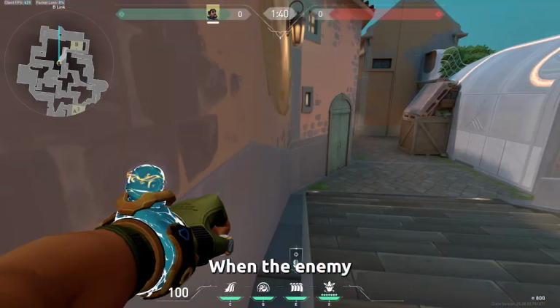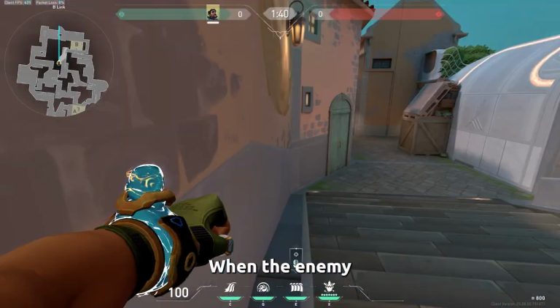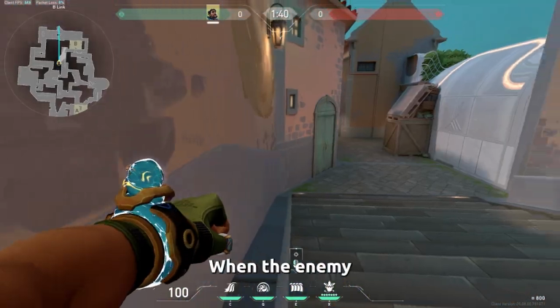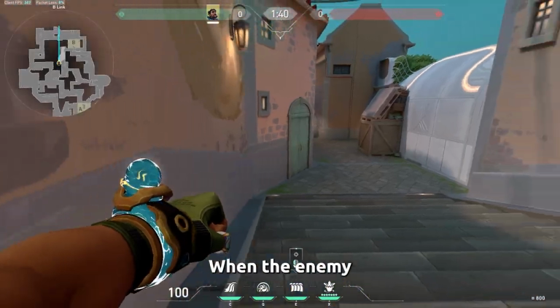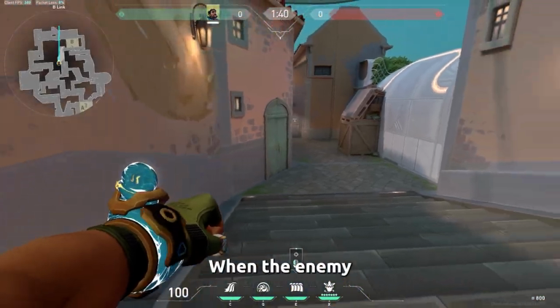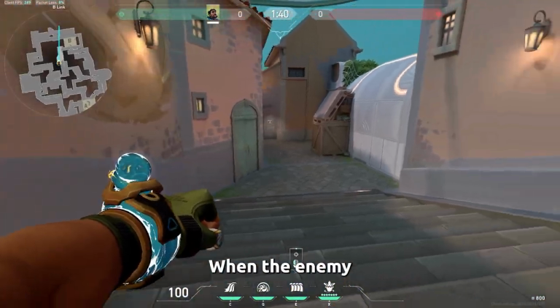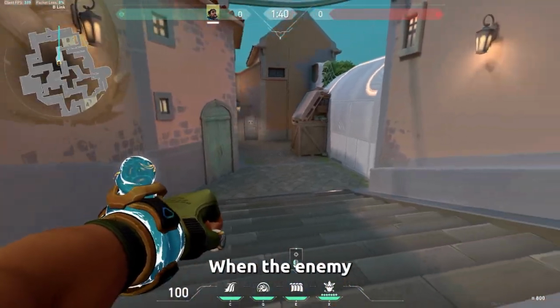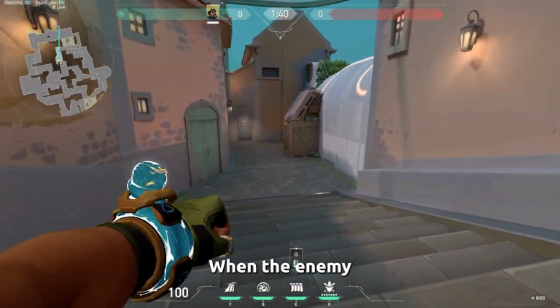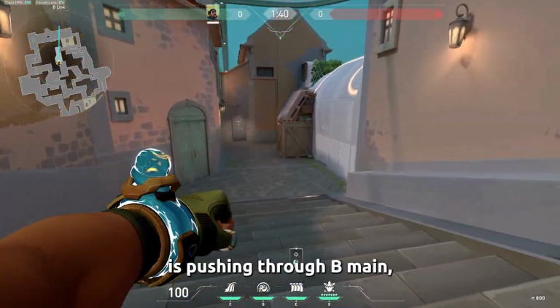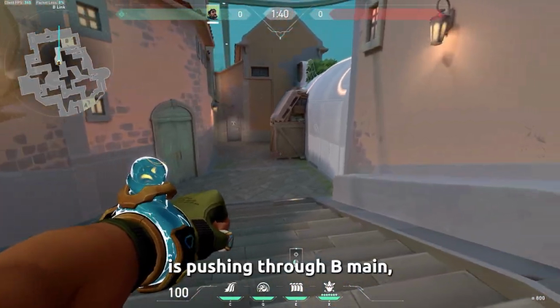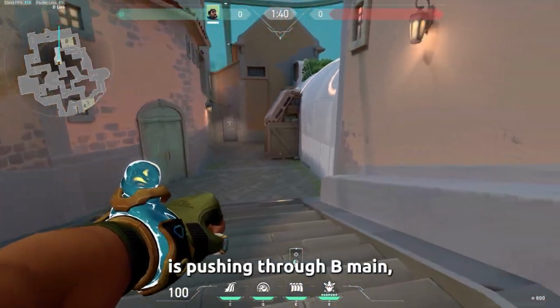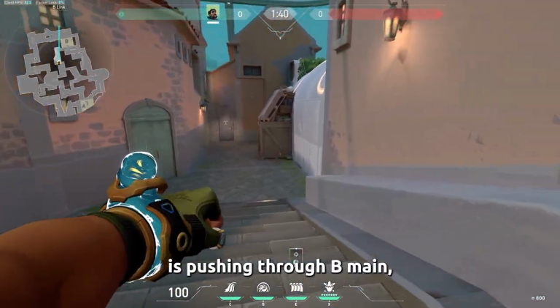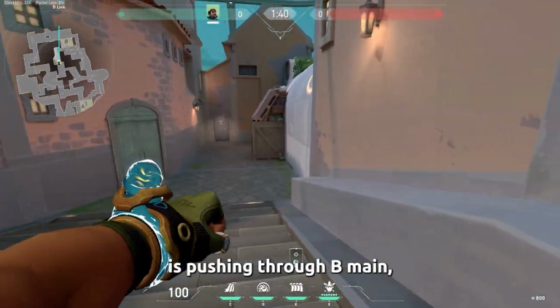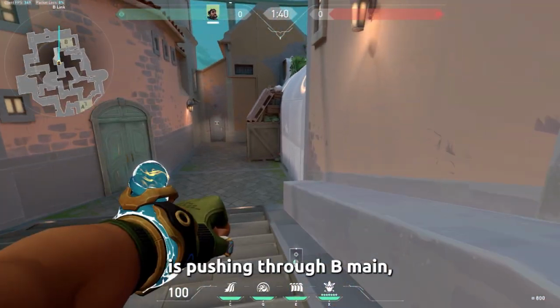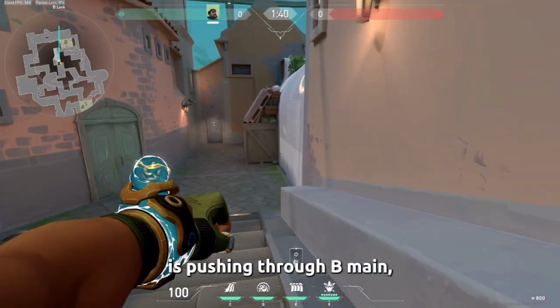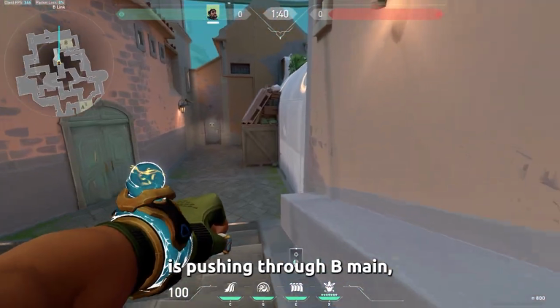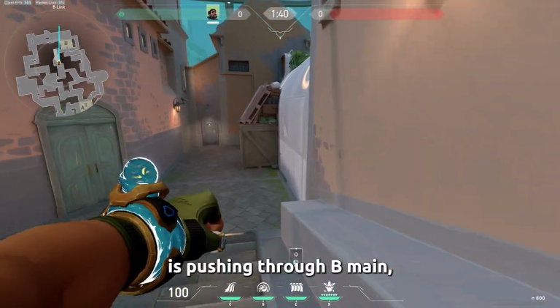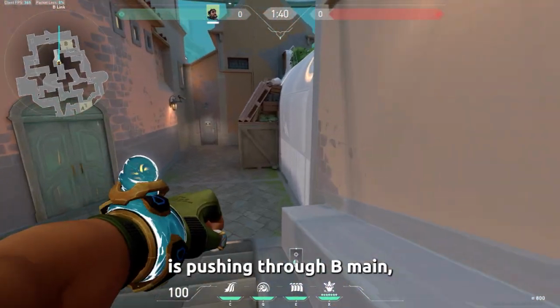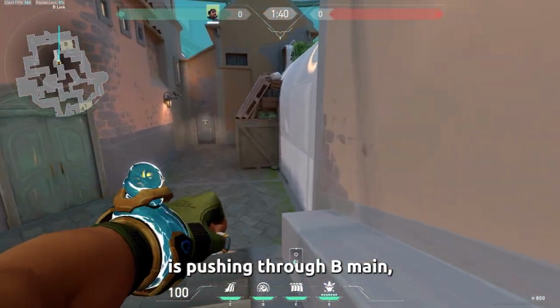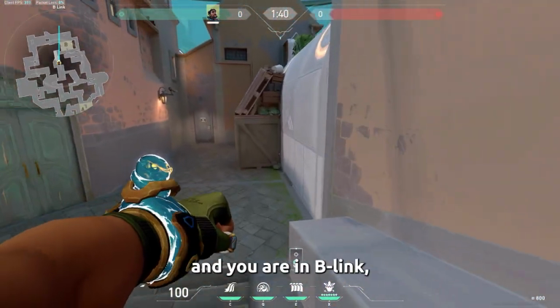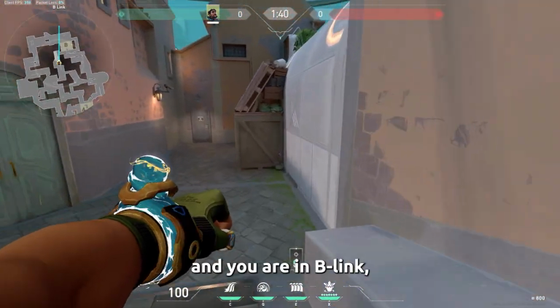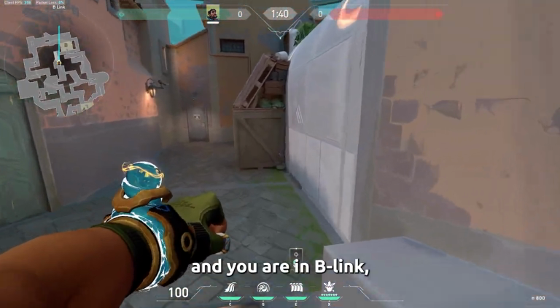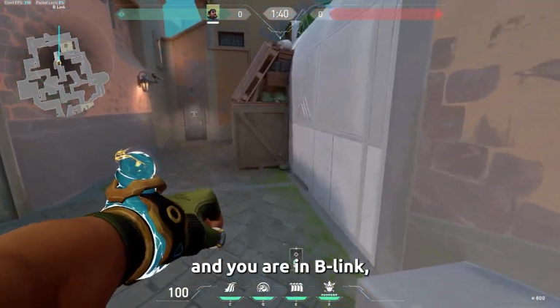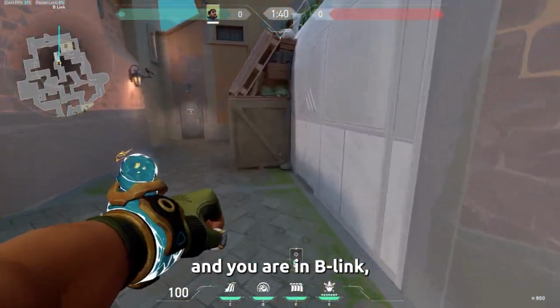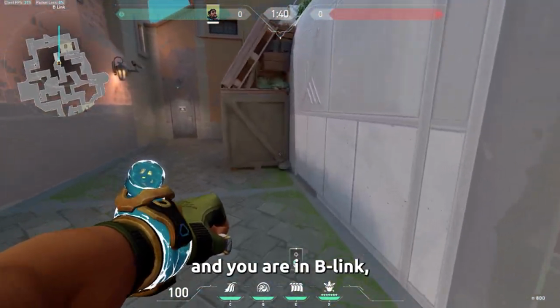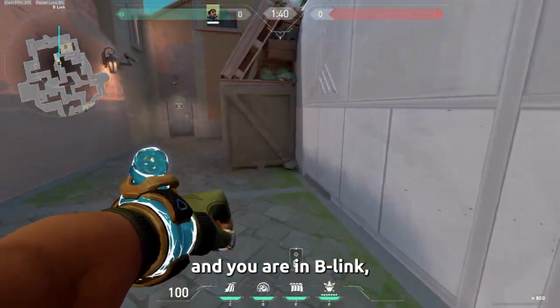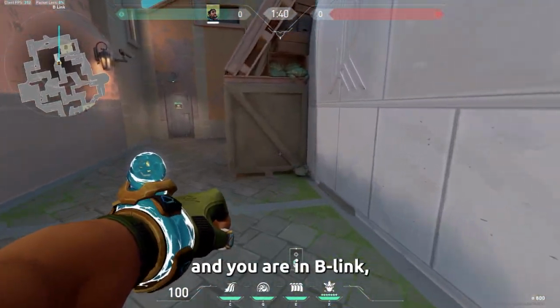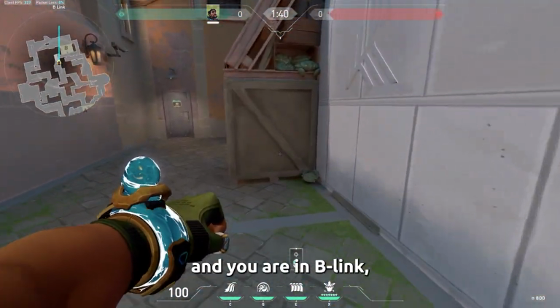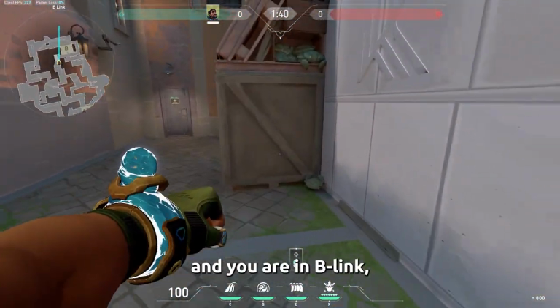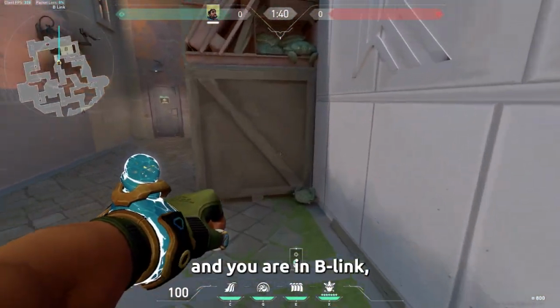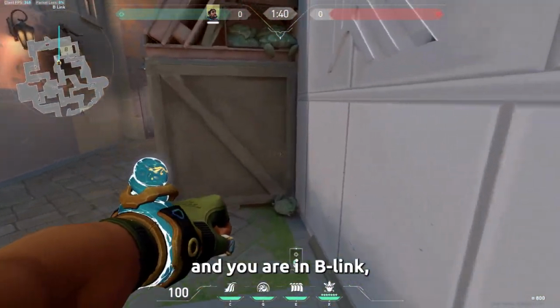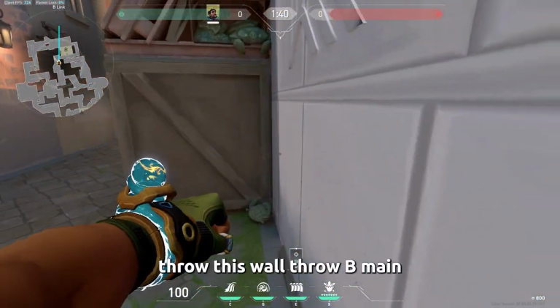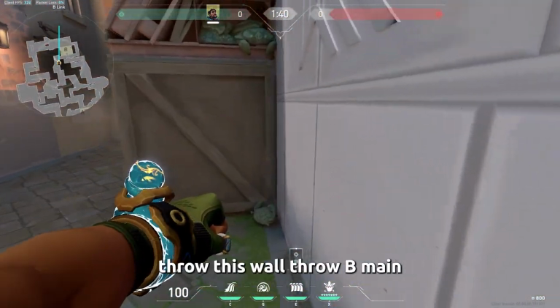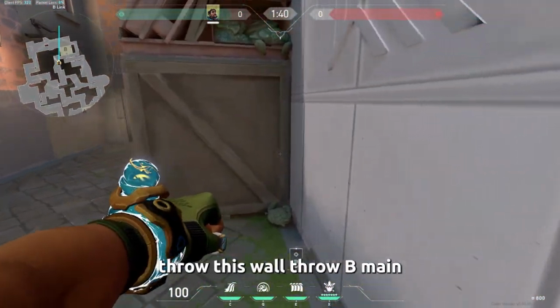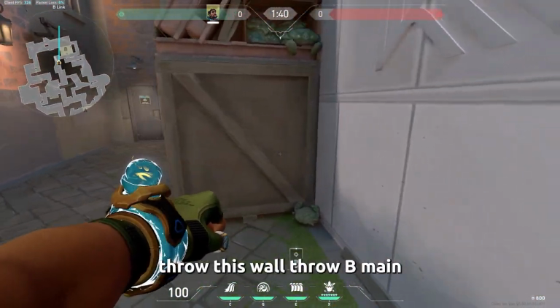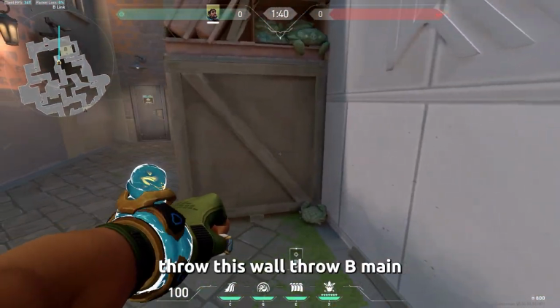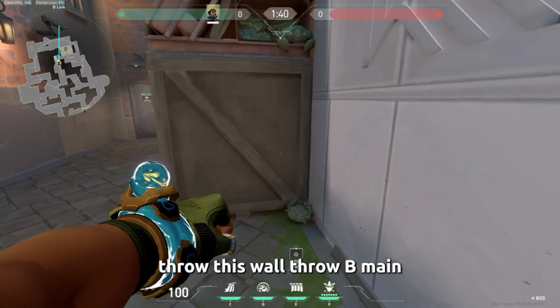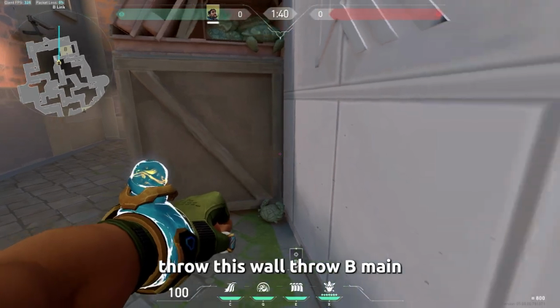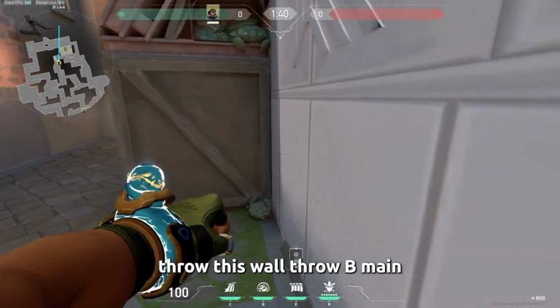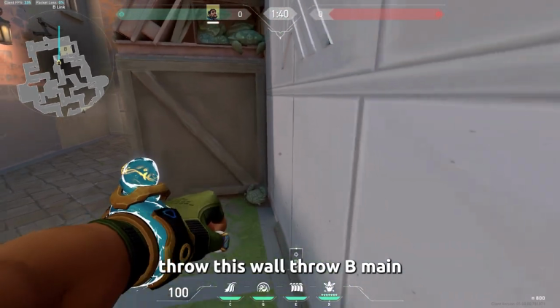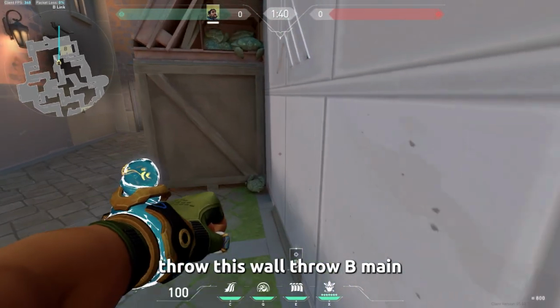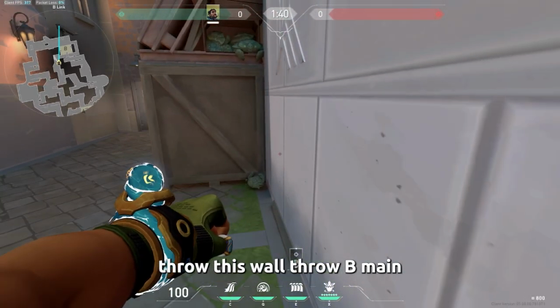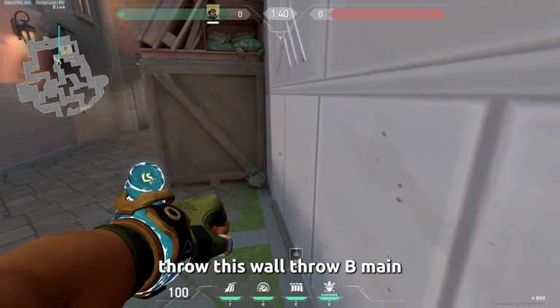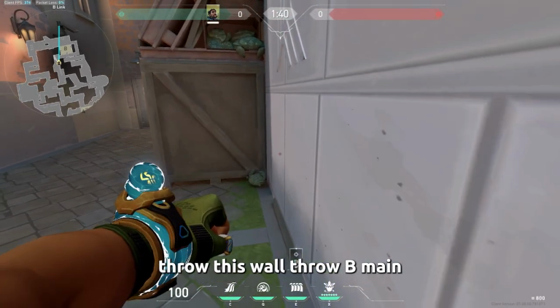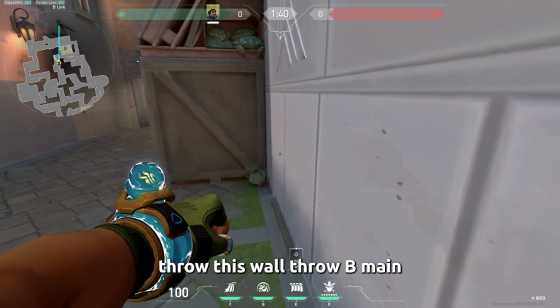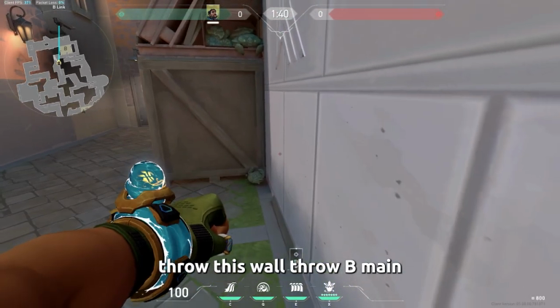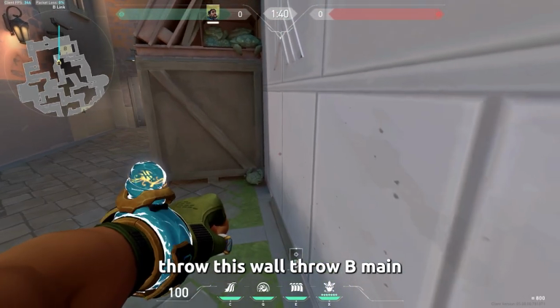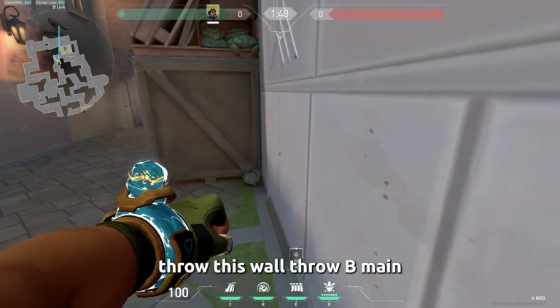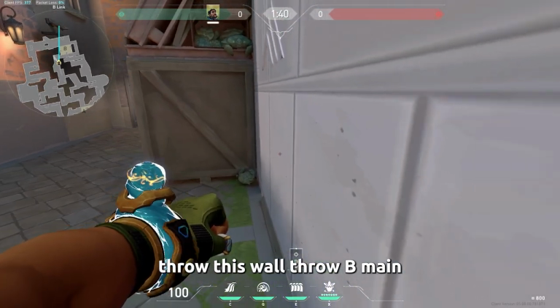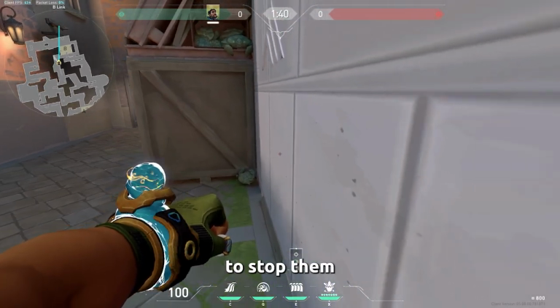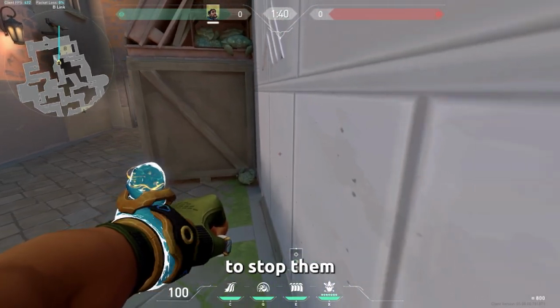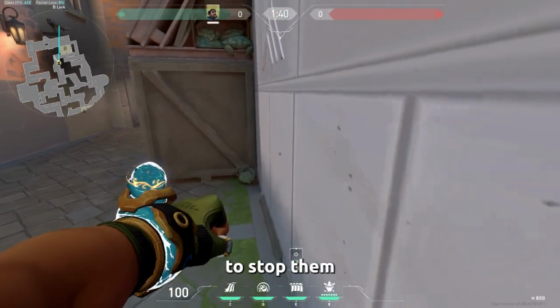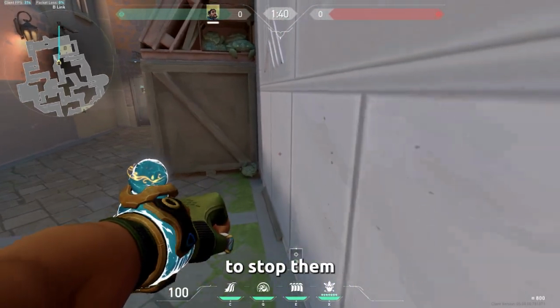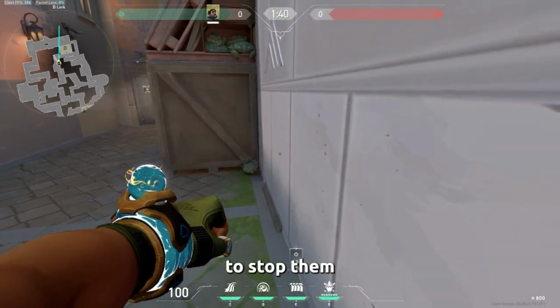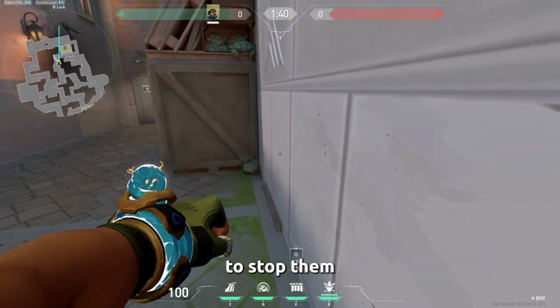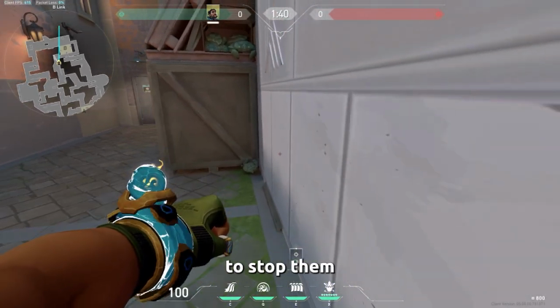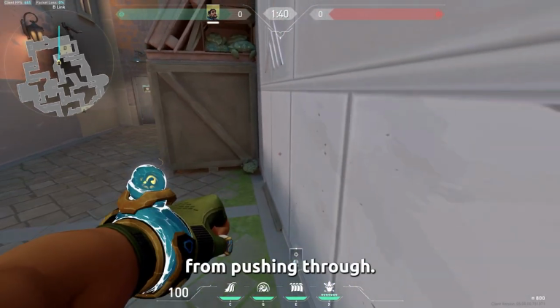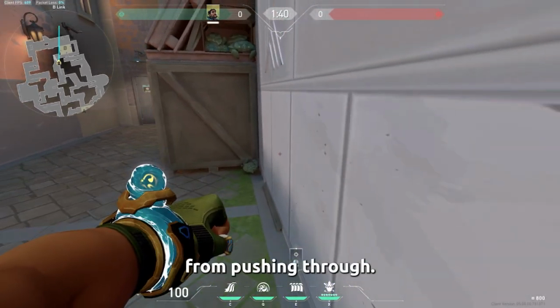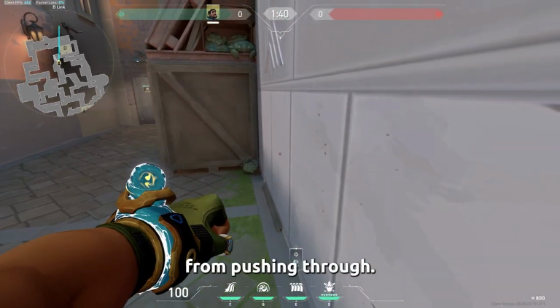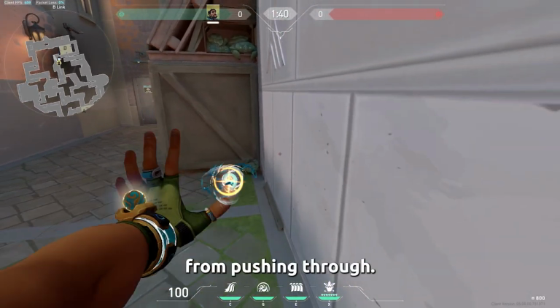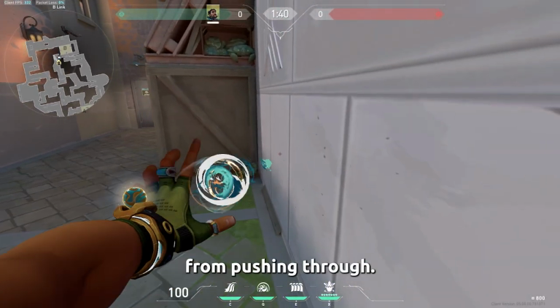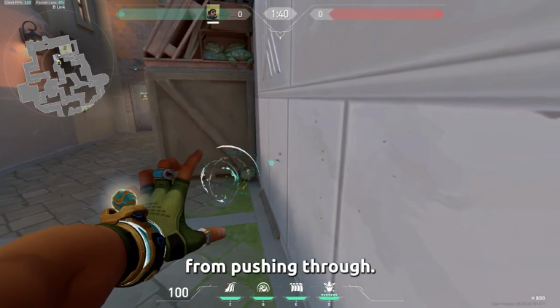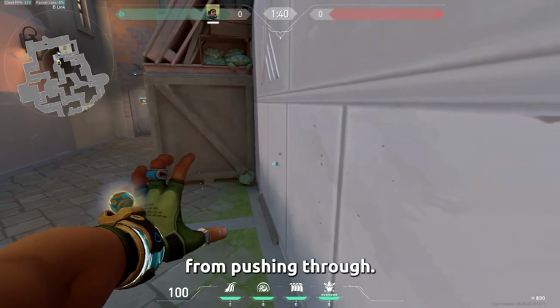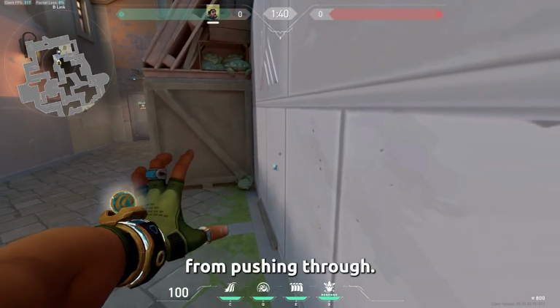When the enemy is pushing through B main and you are in B link, throw this wall through B main to stop them from pushing through.